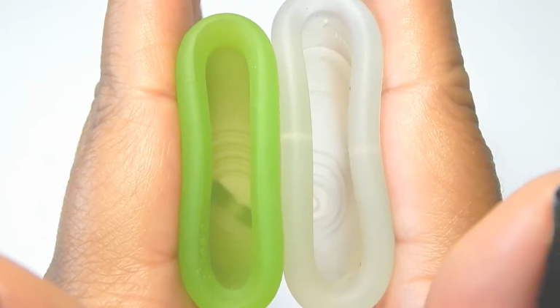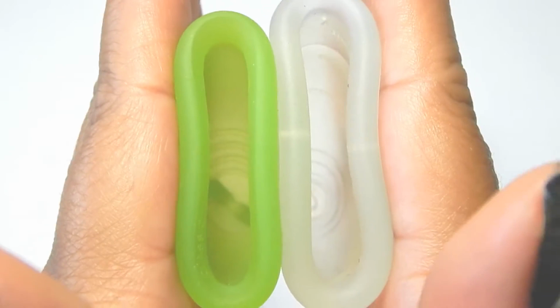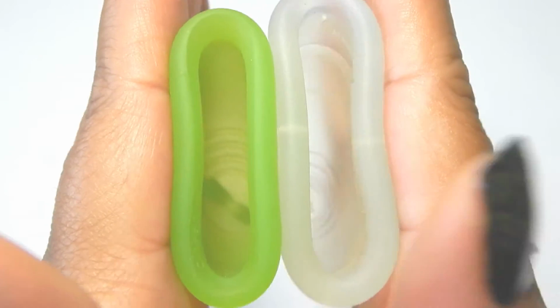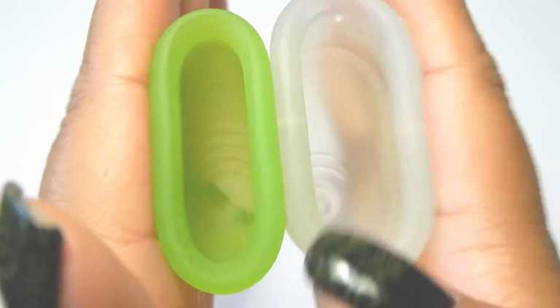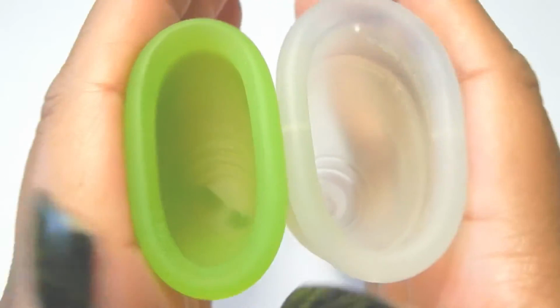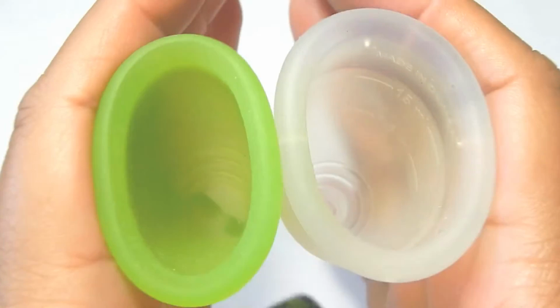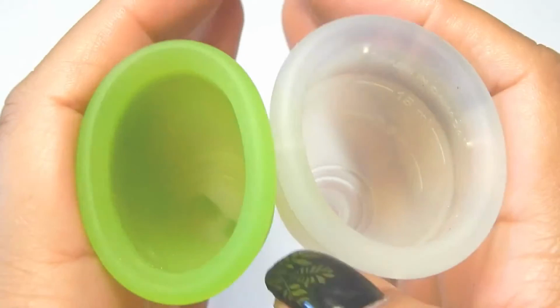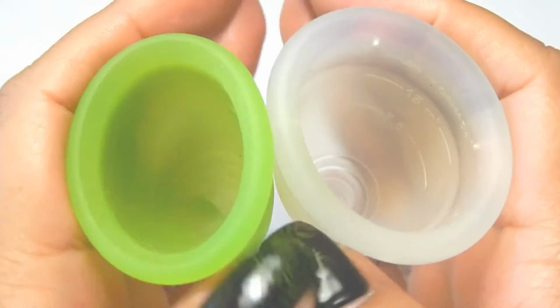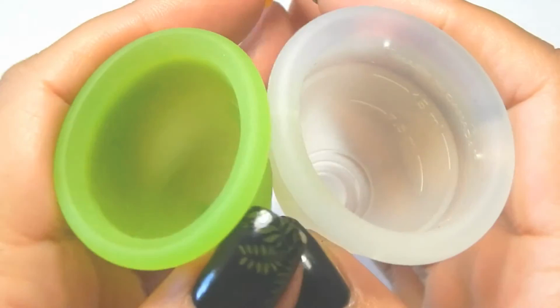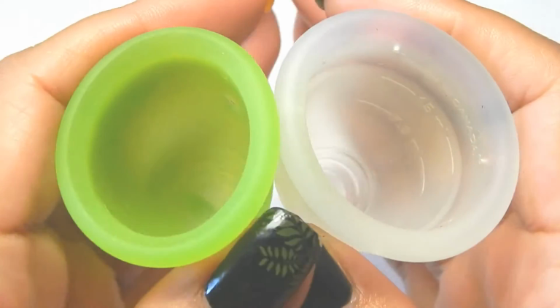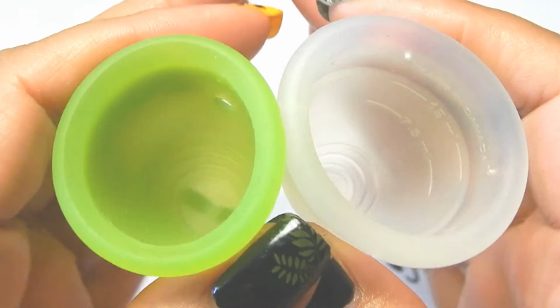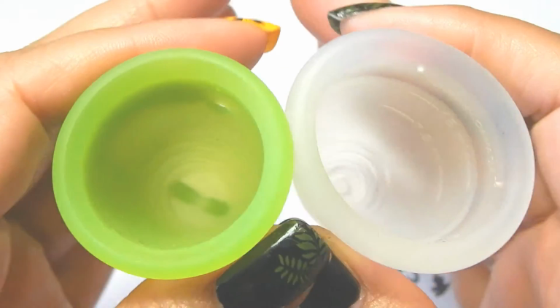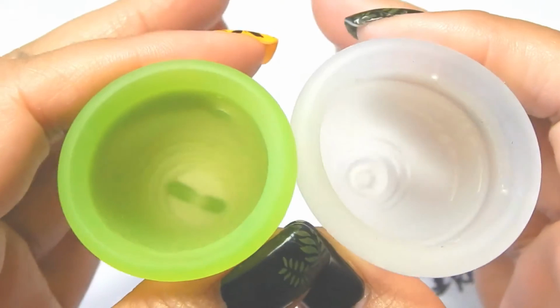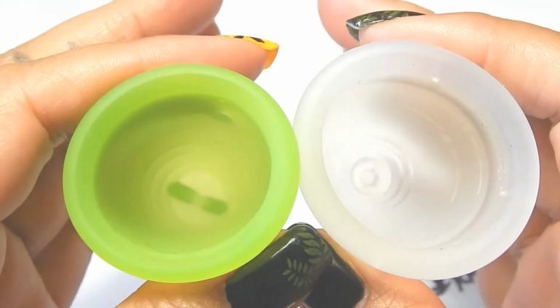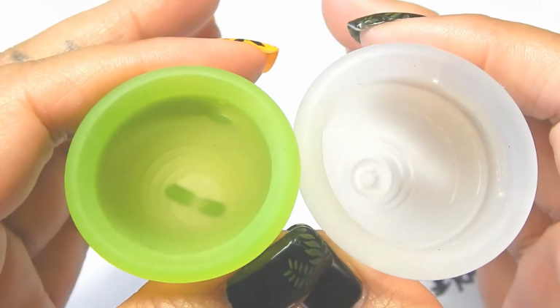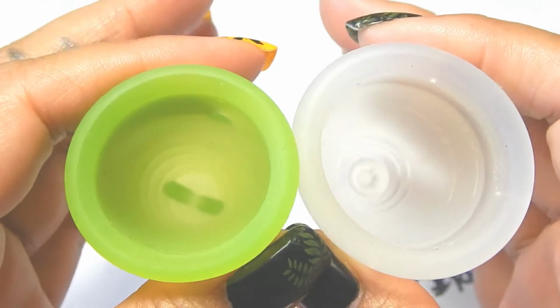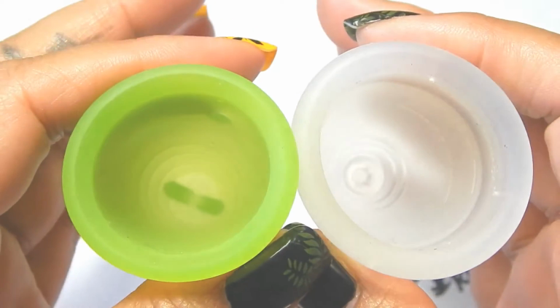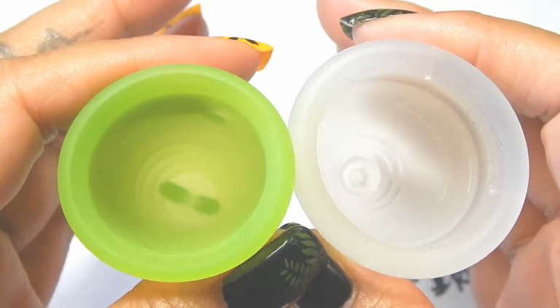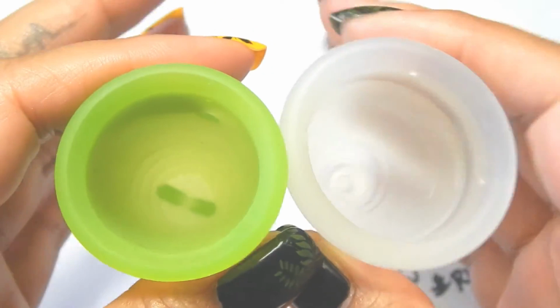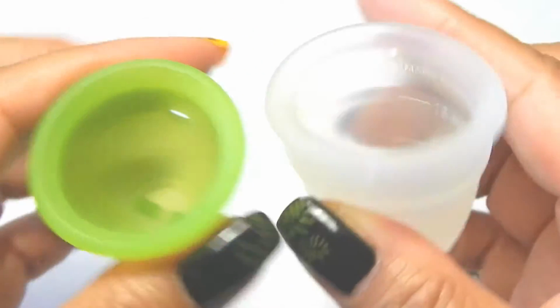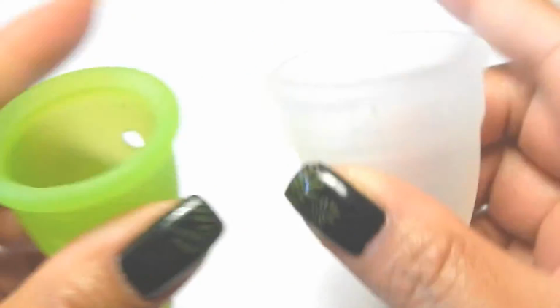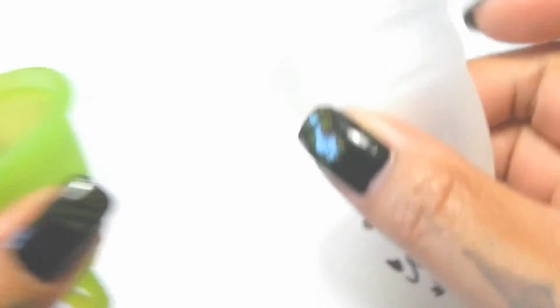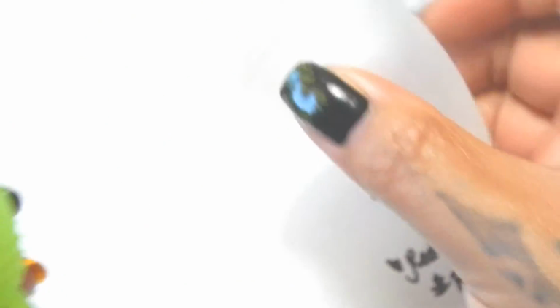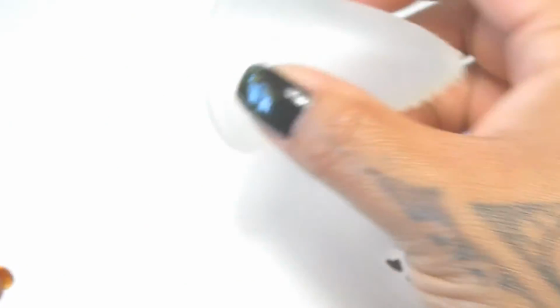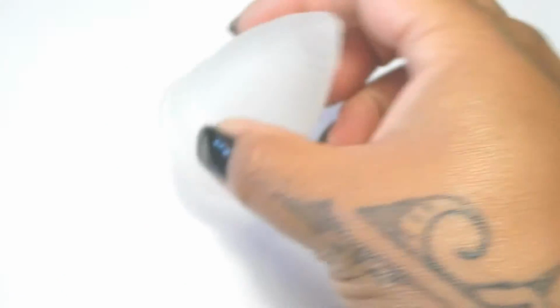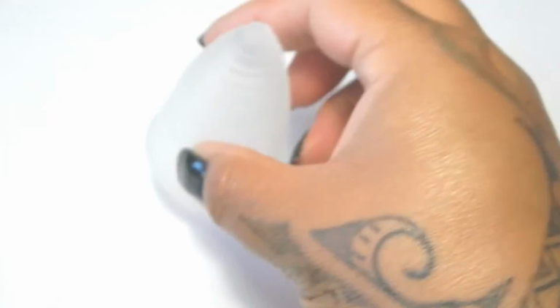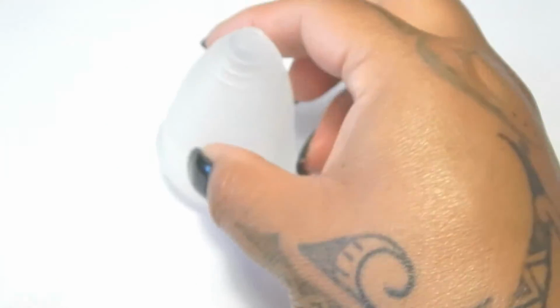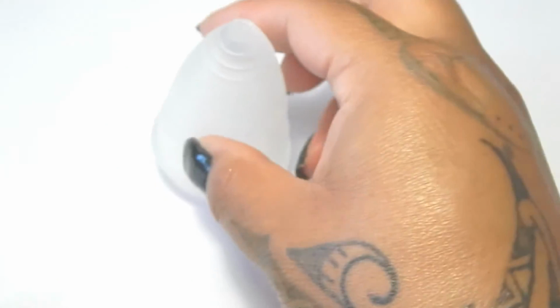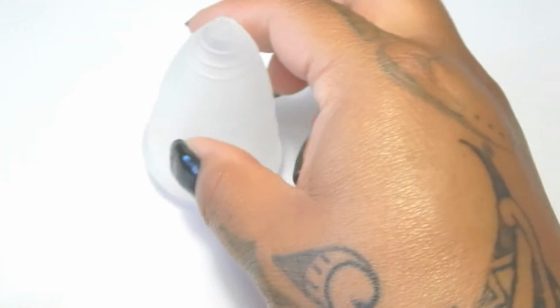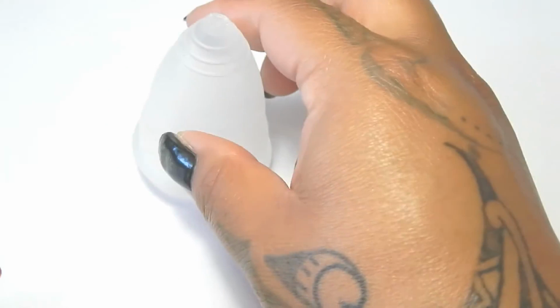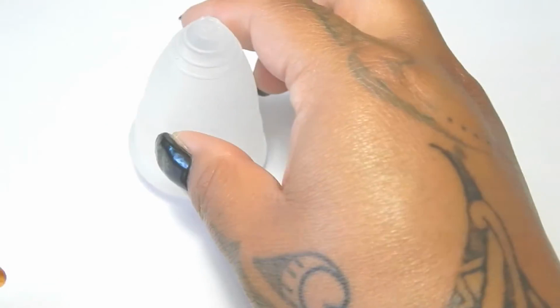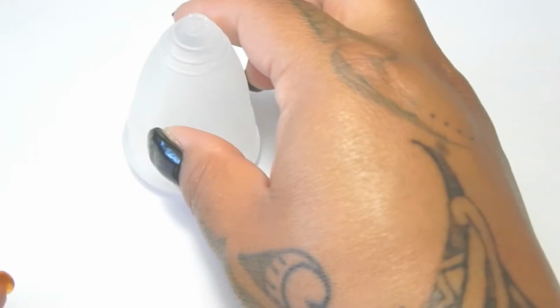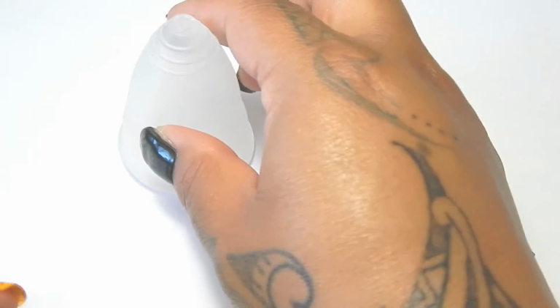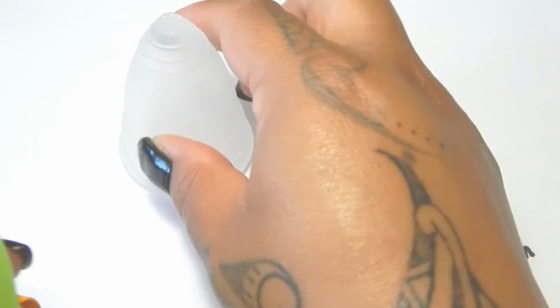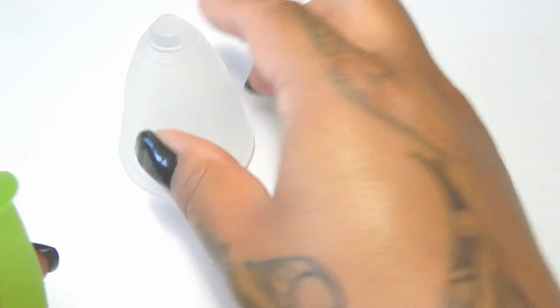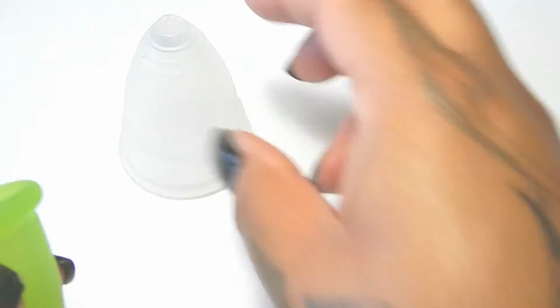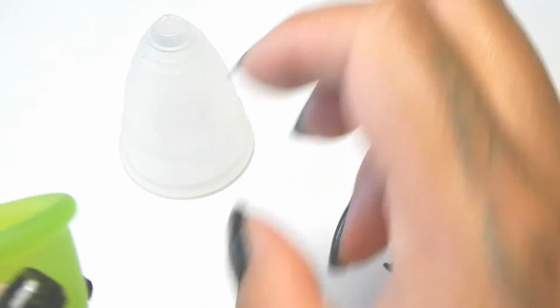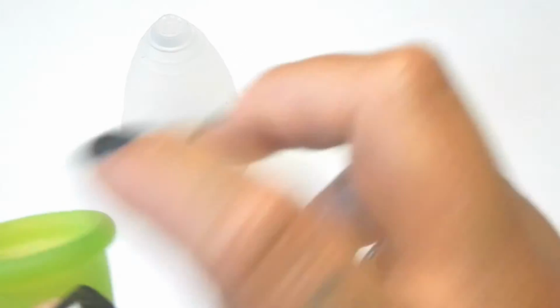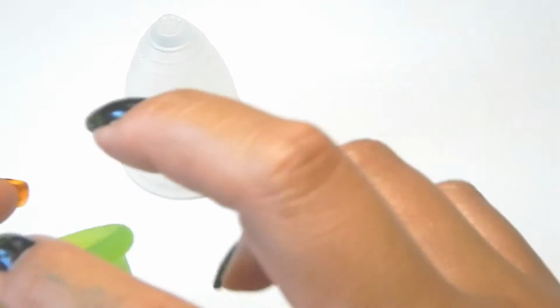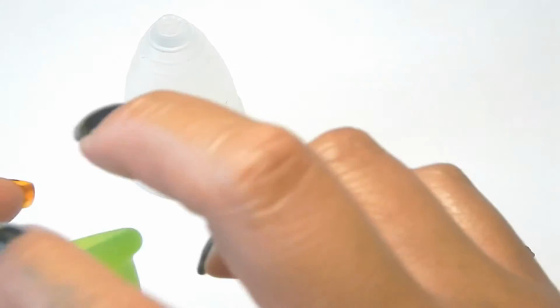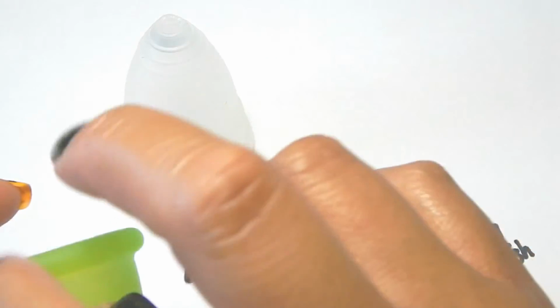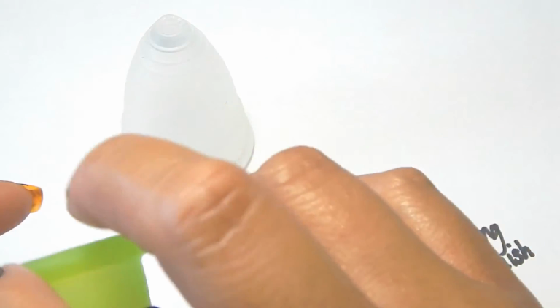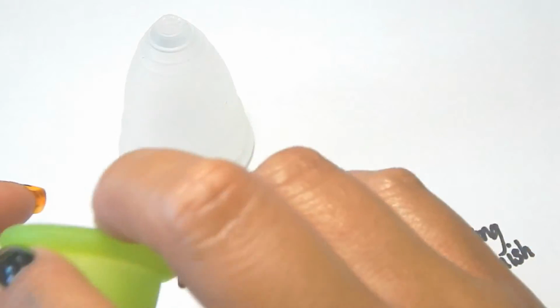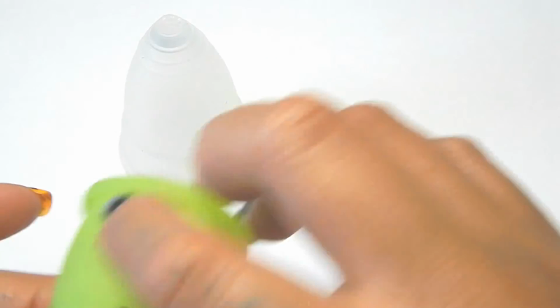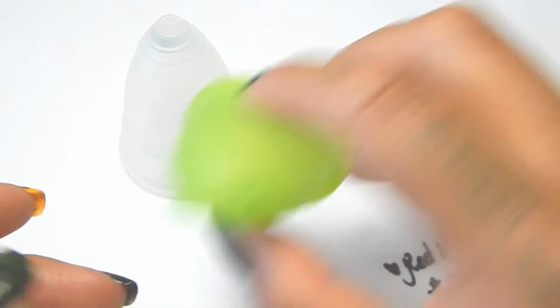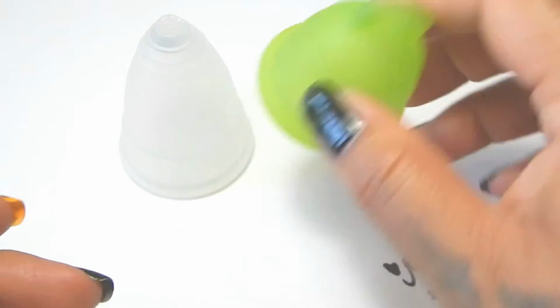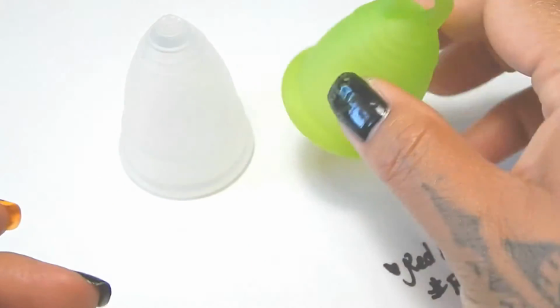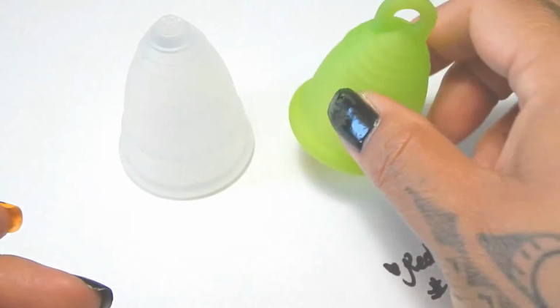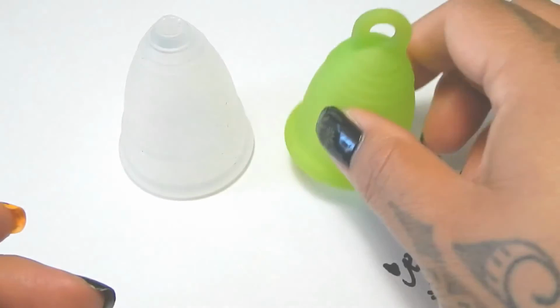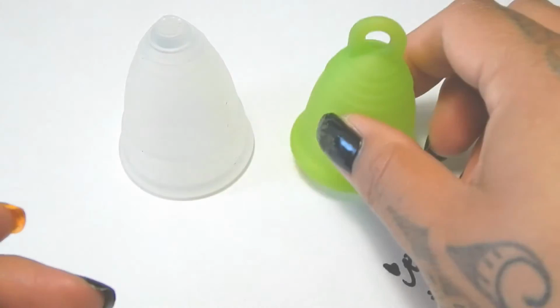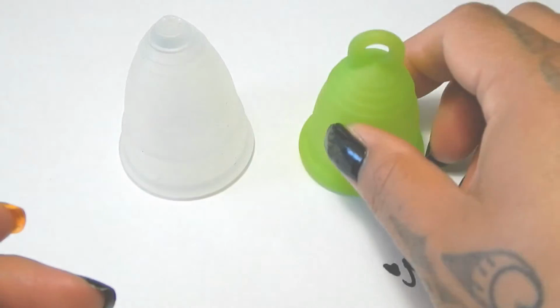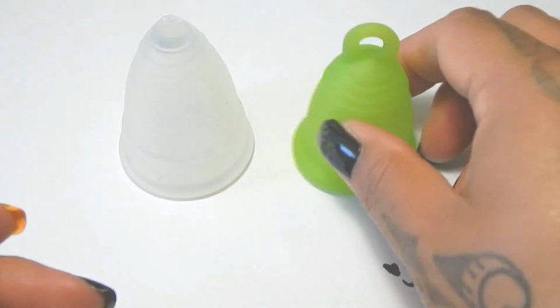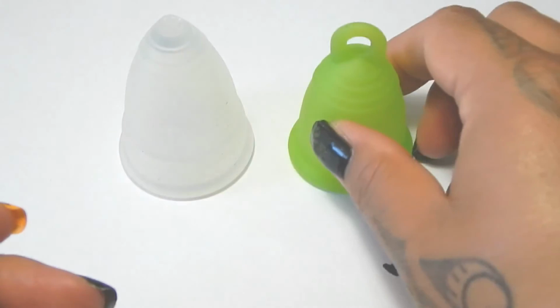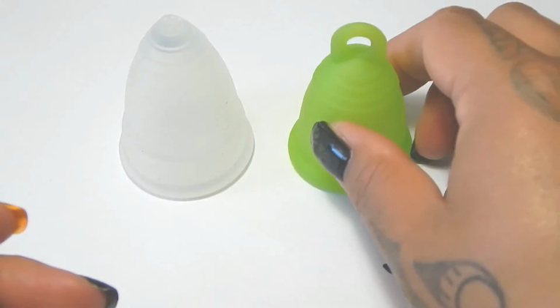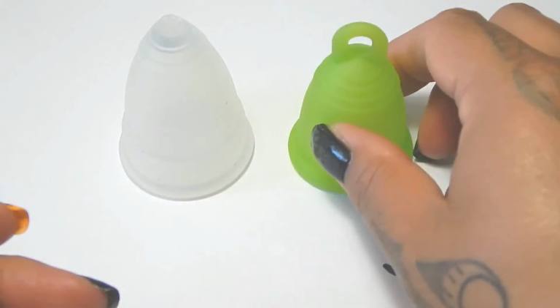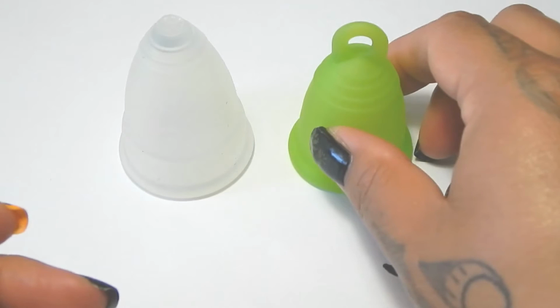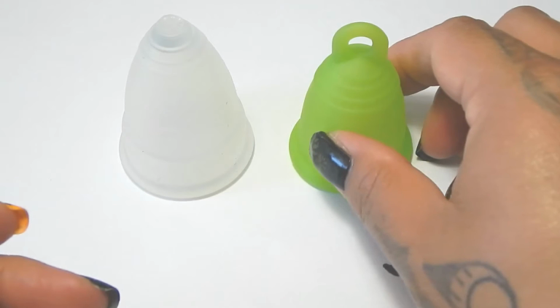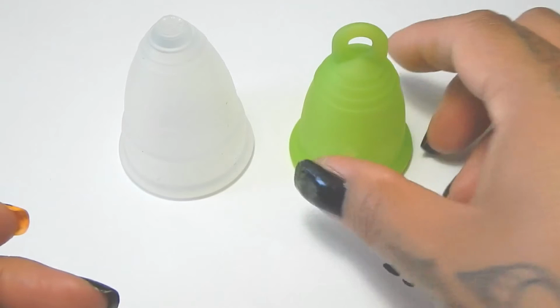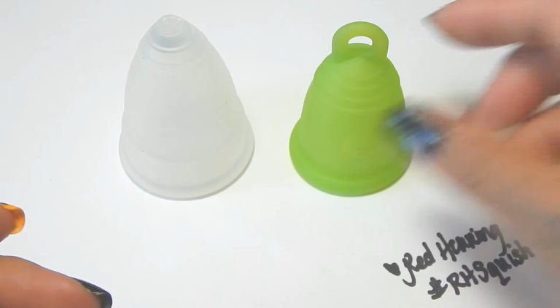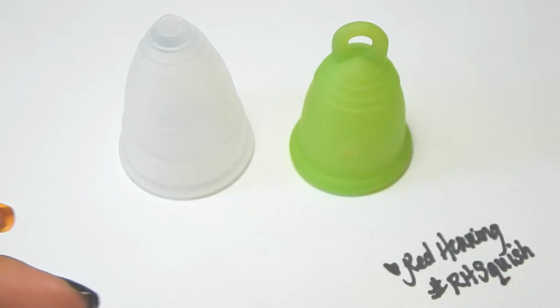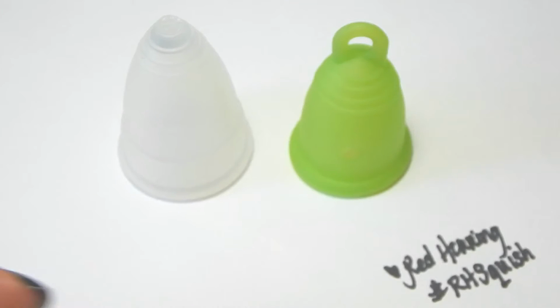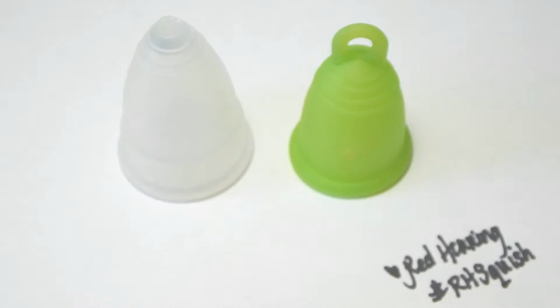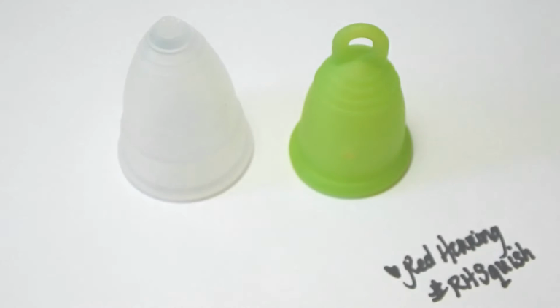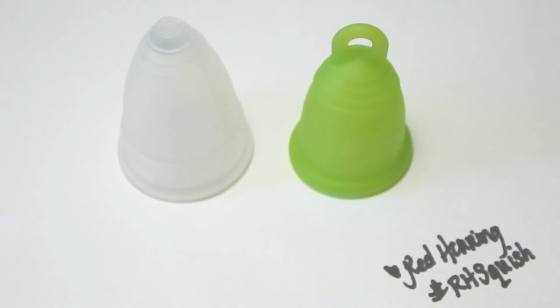And that was the Diva Cup and the Meluna, both in a size small.